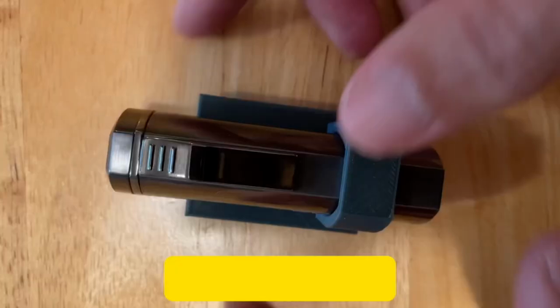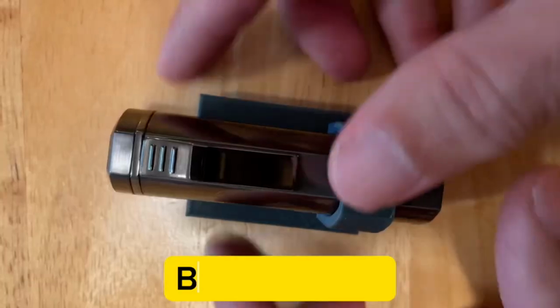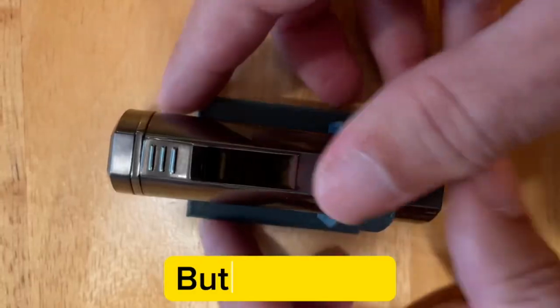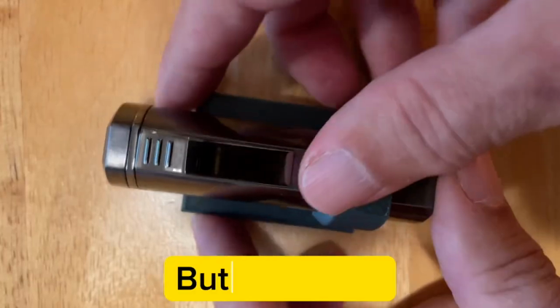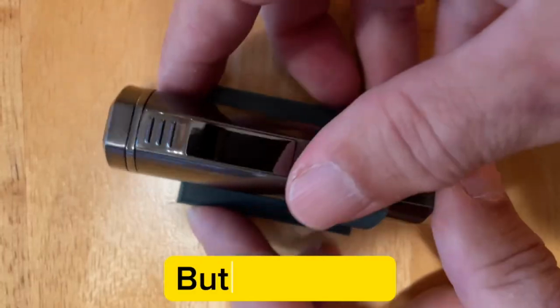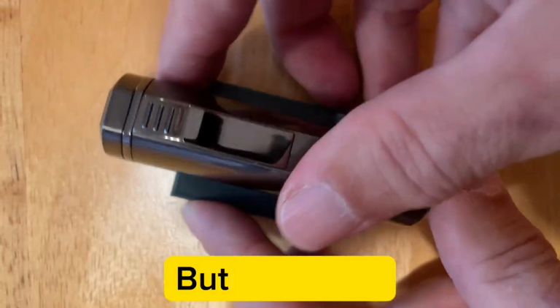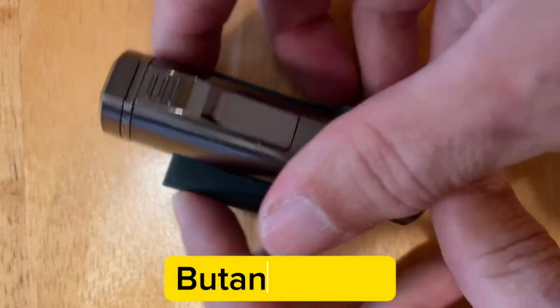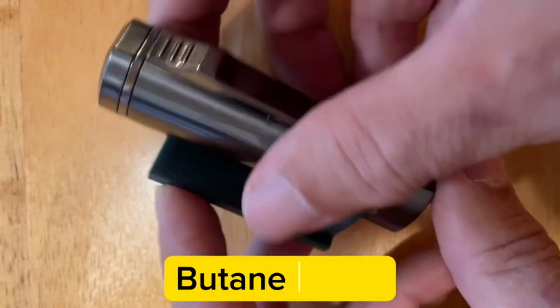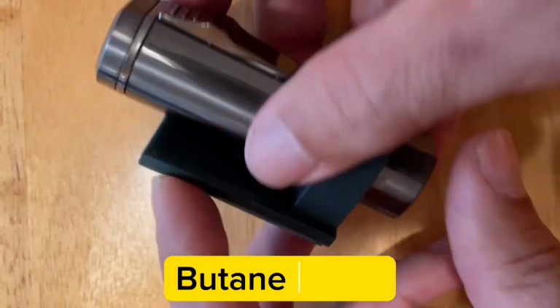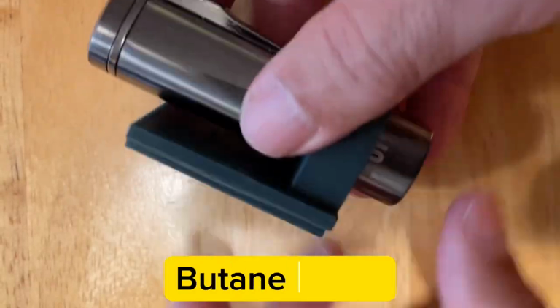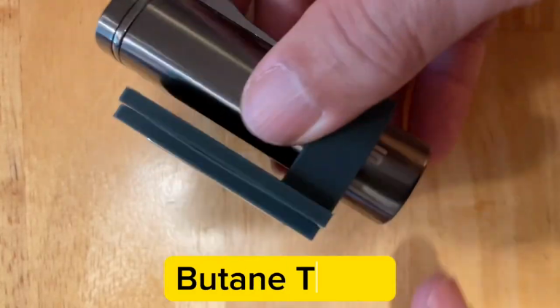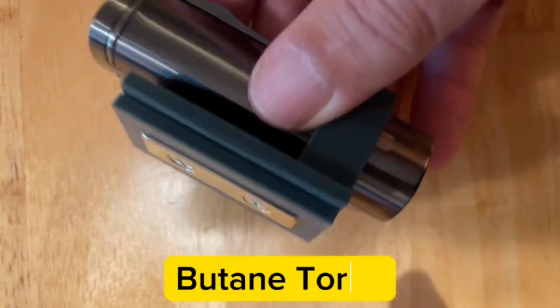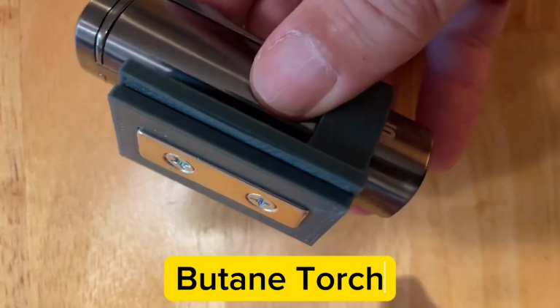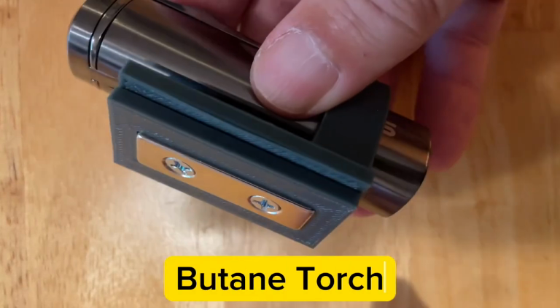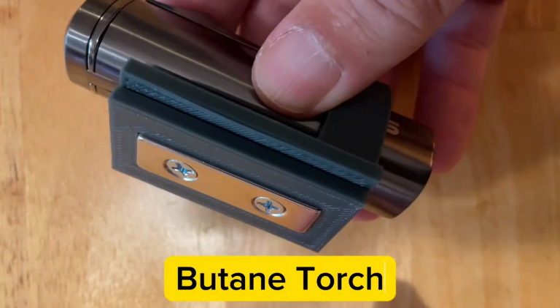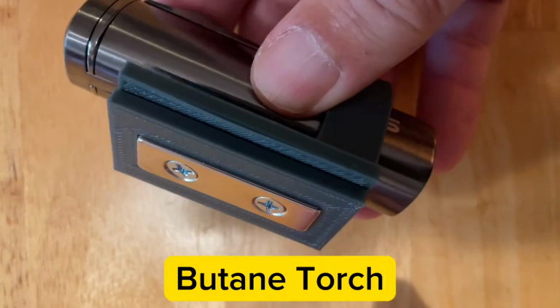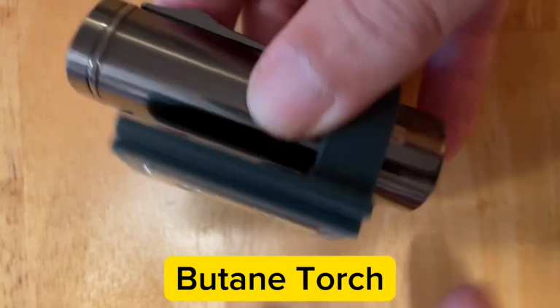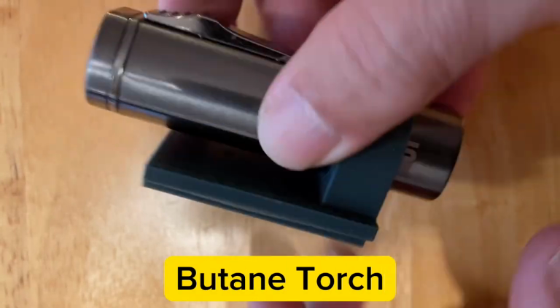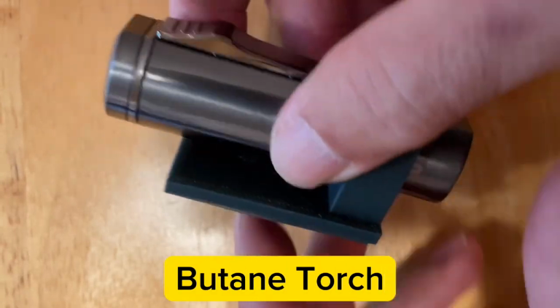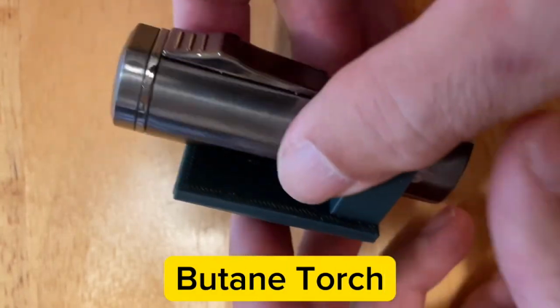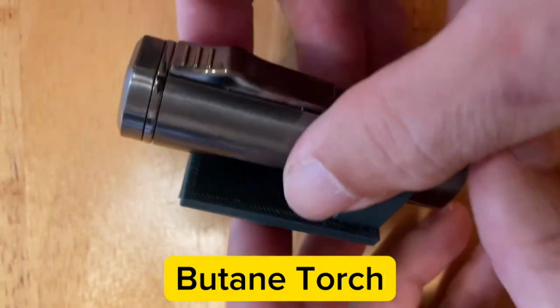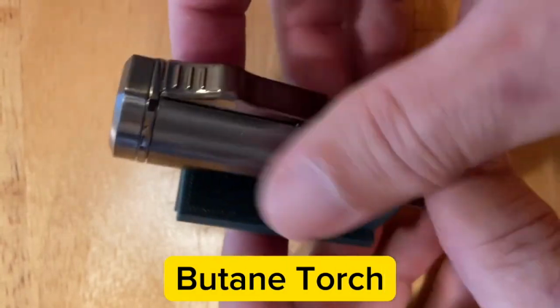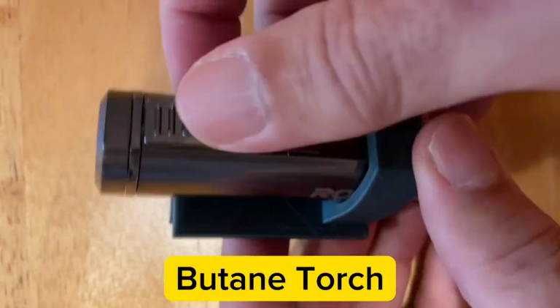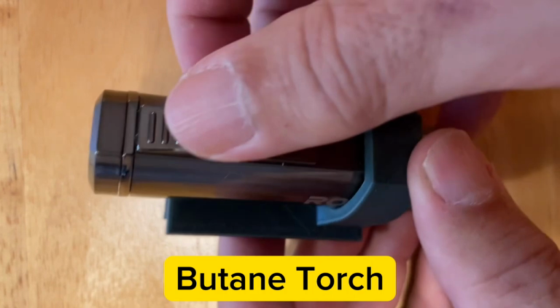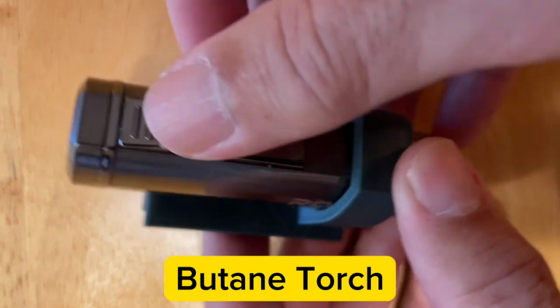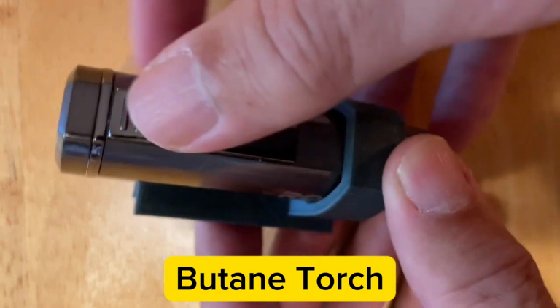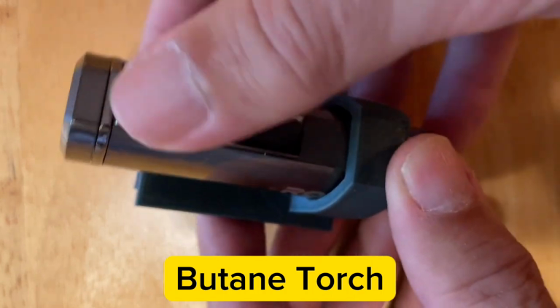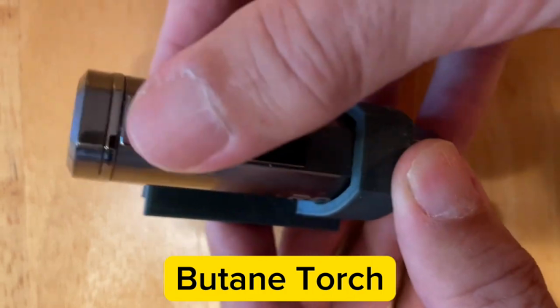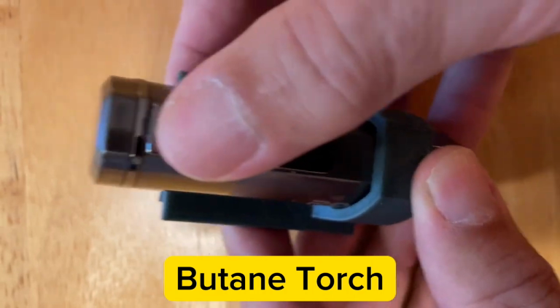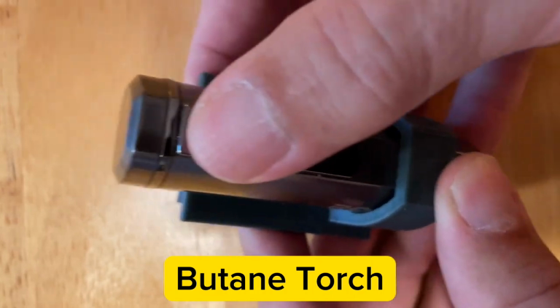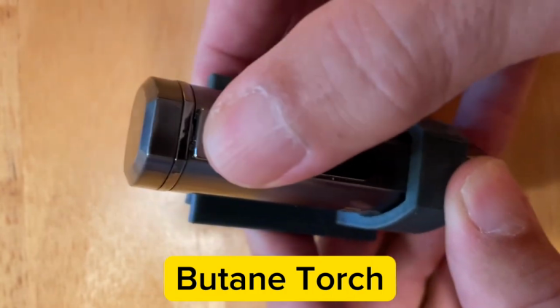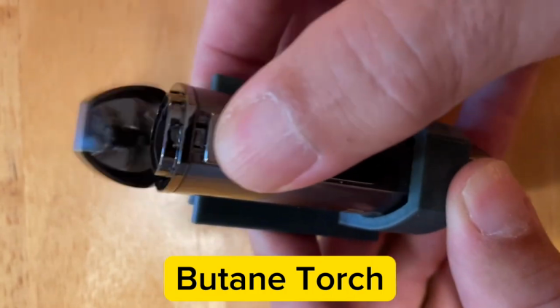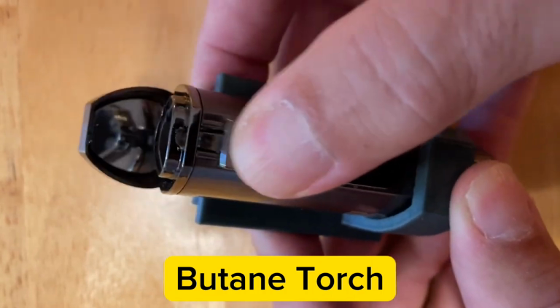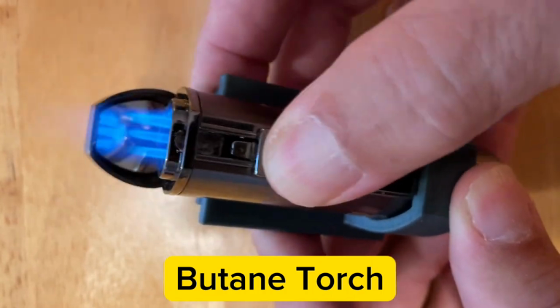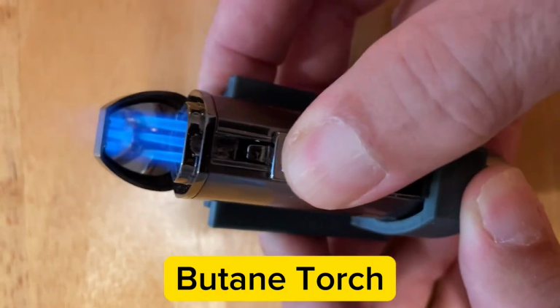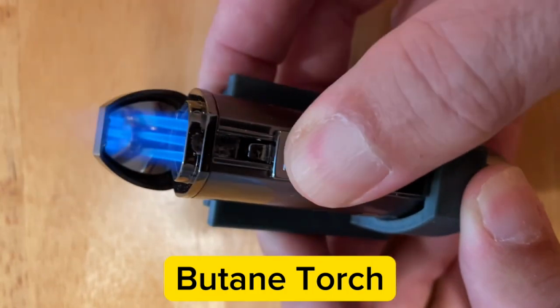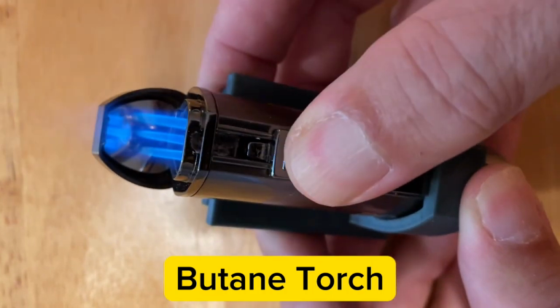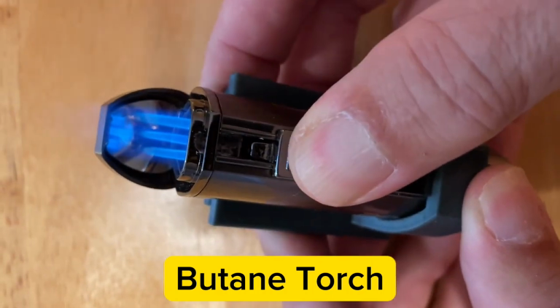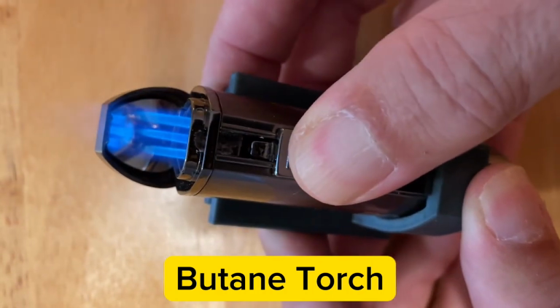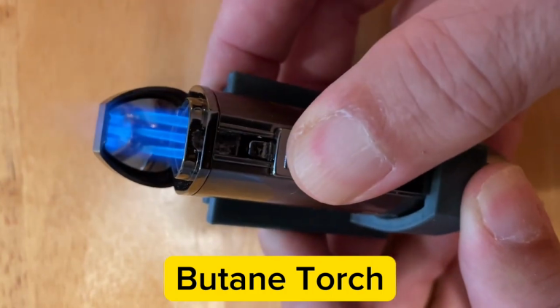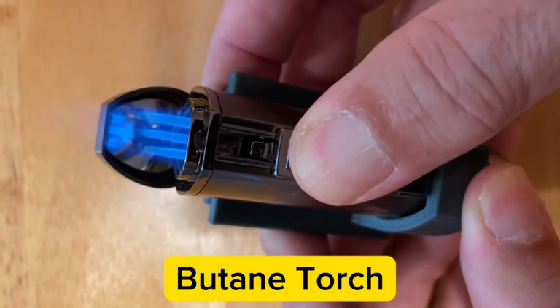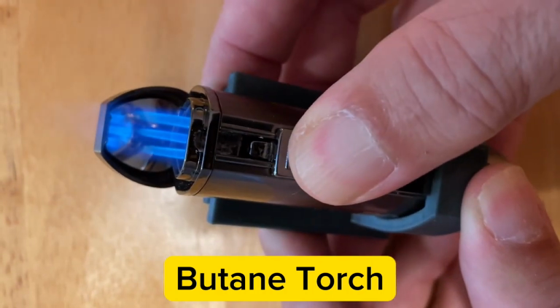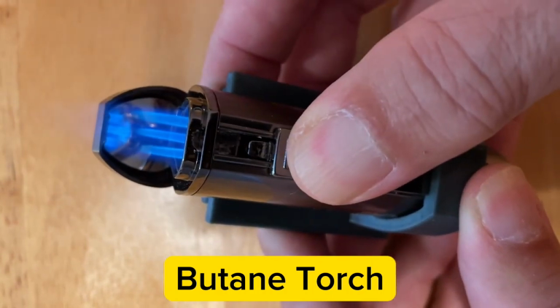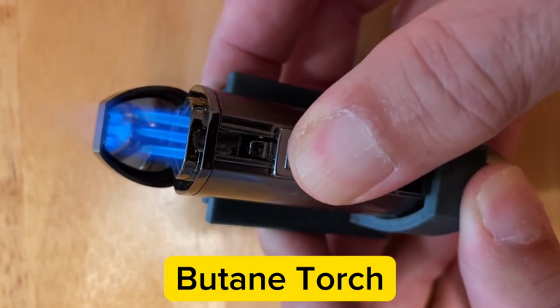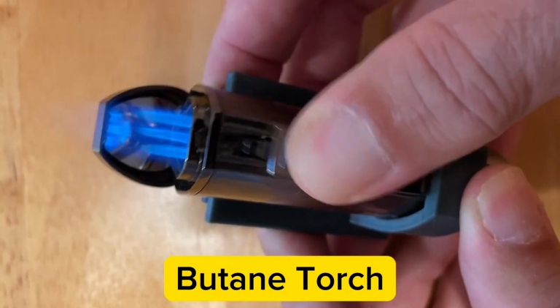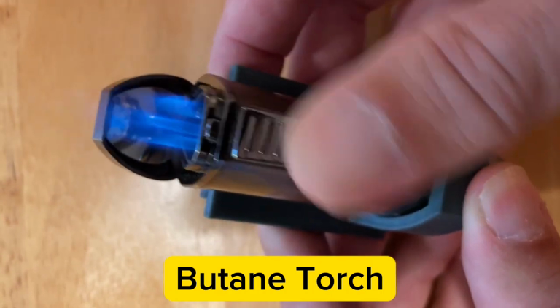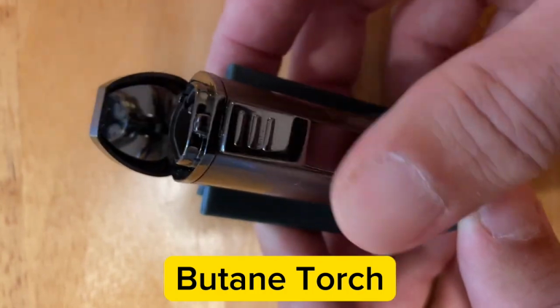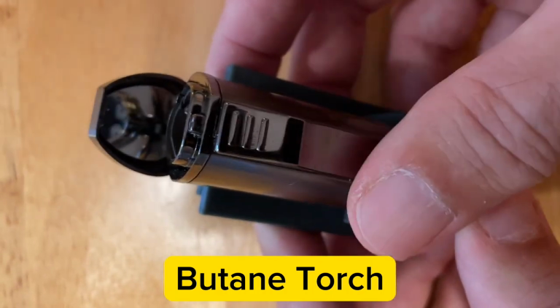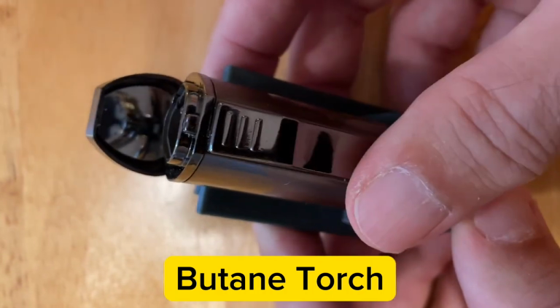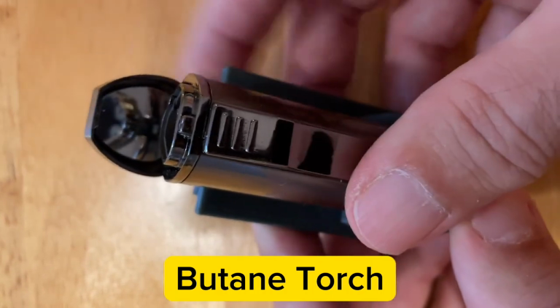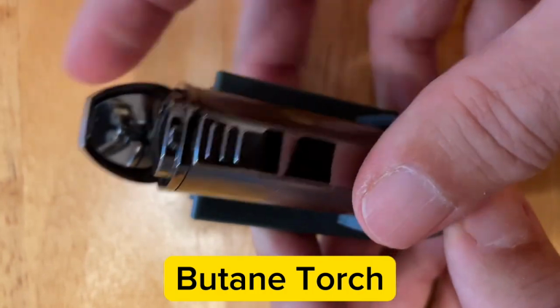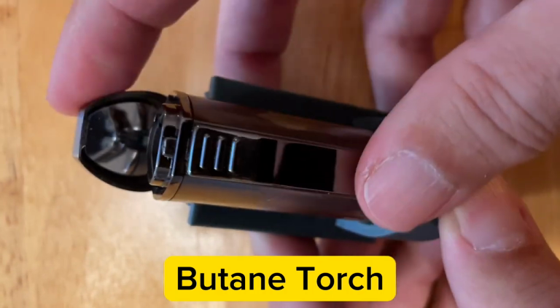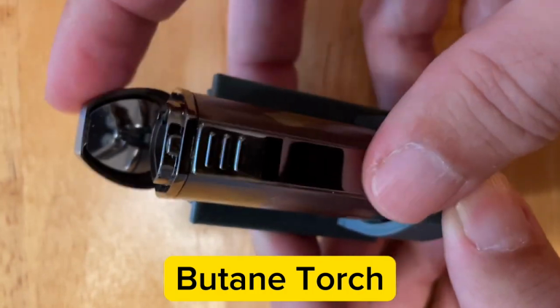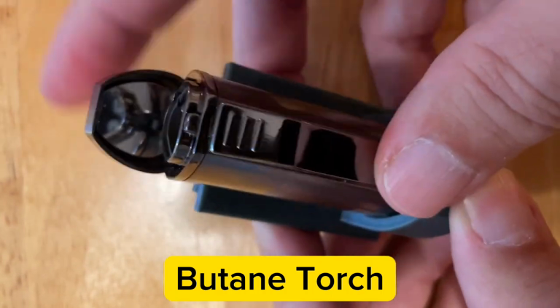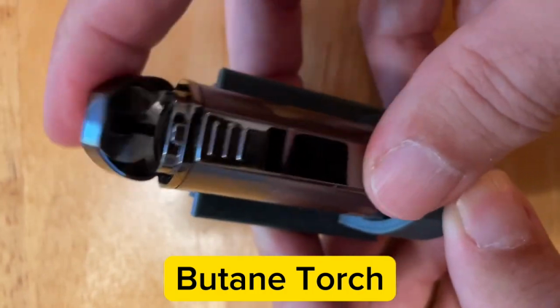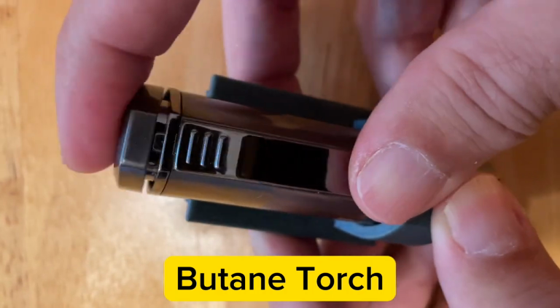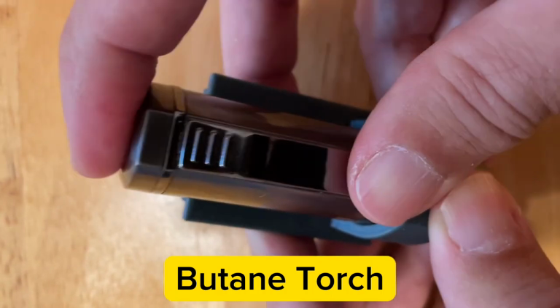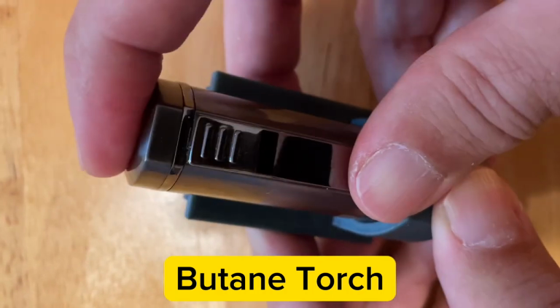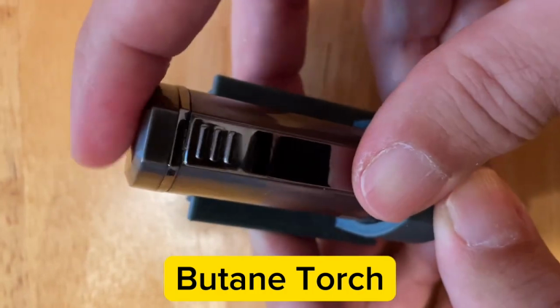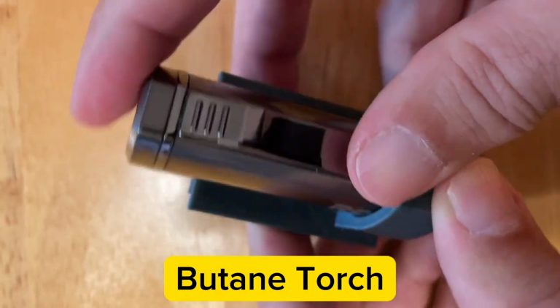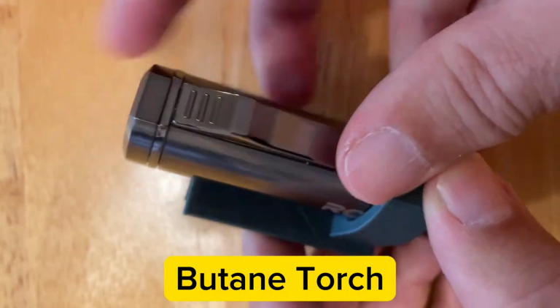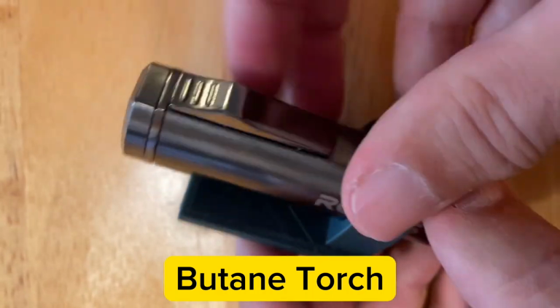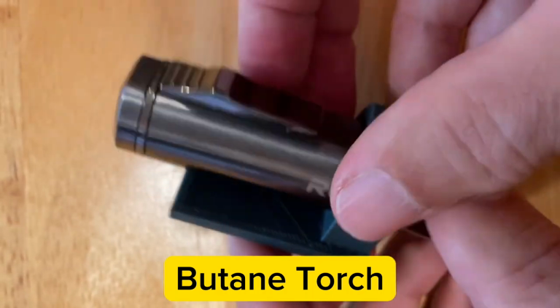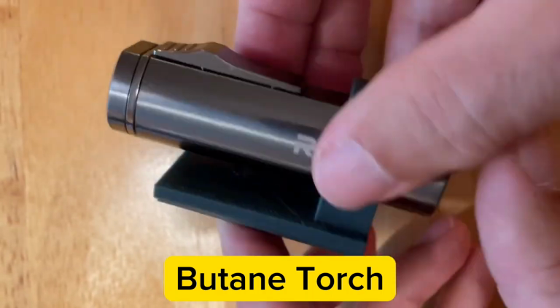Mini butane torch has an adjustable flame, ignition button, fuel level window, and it's refillable.